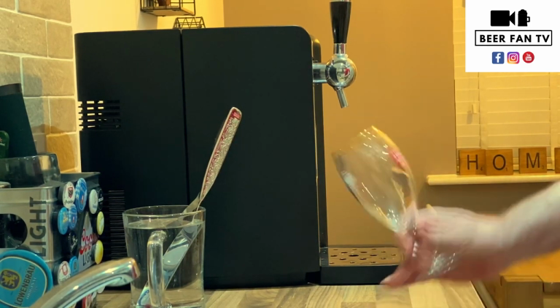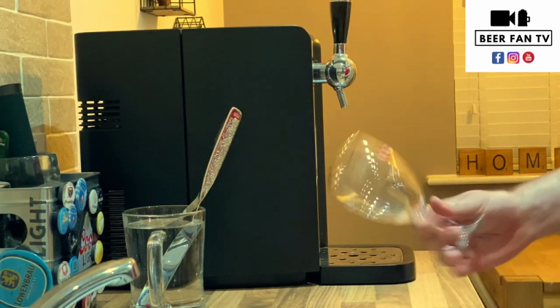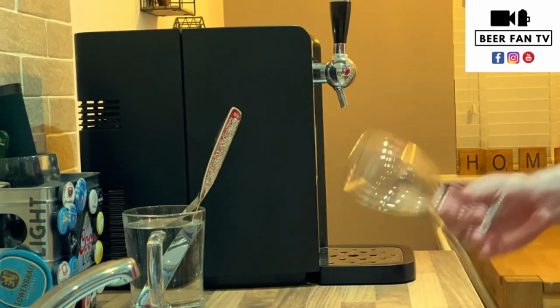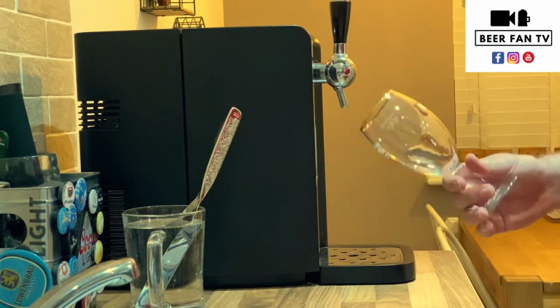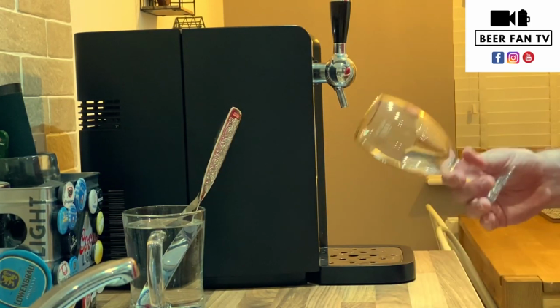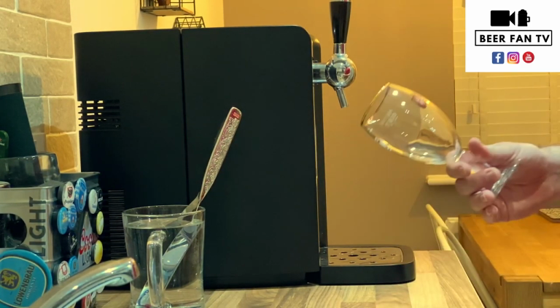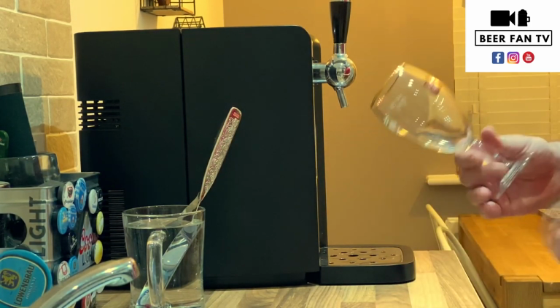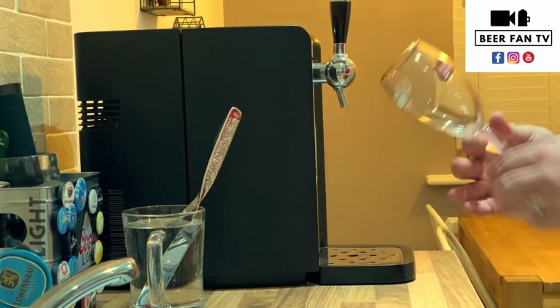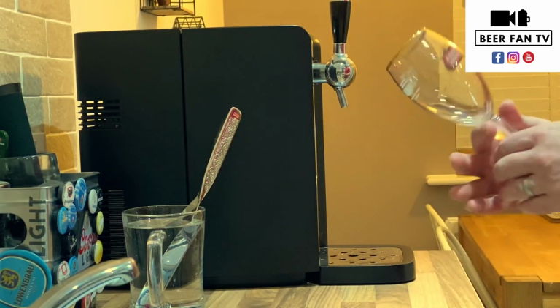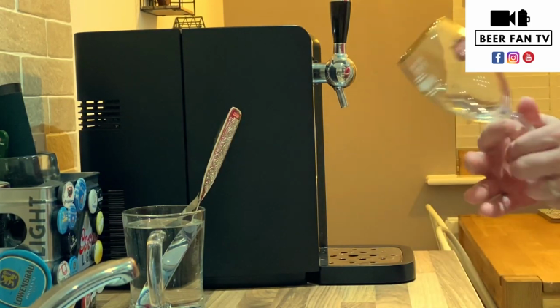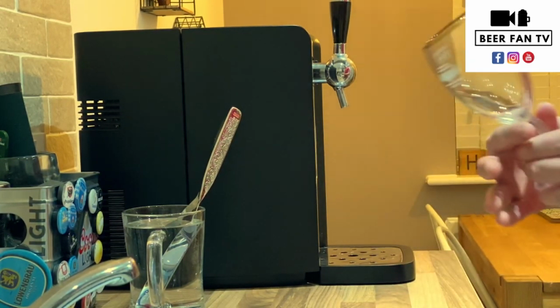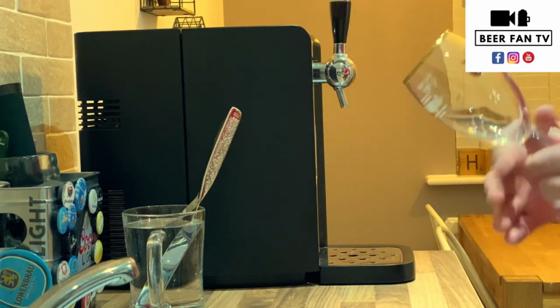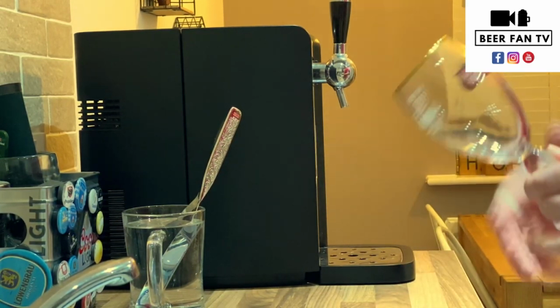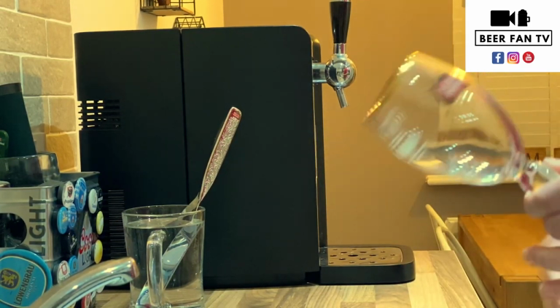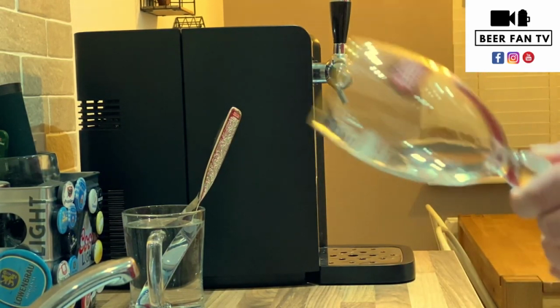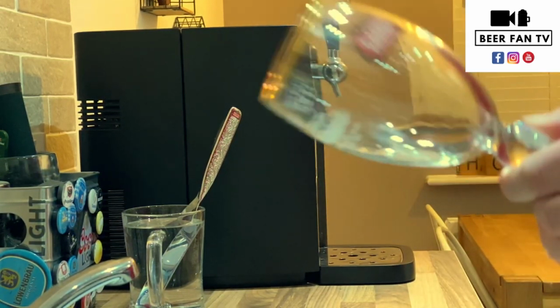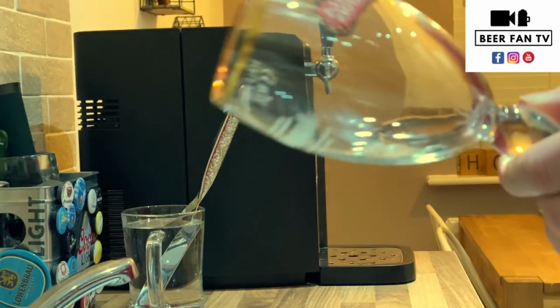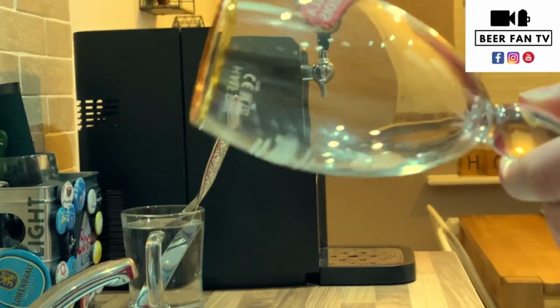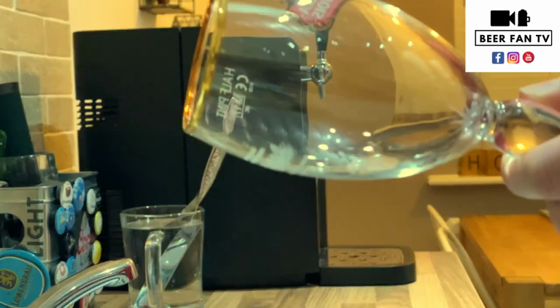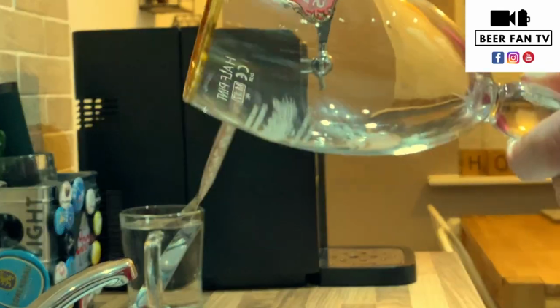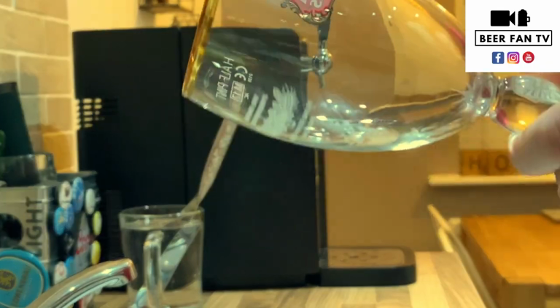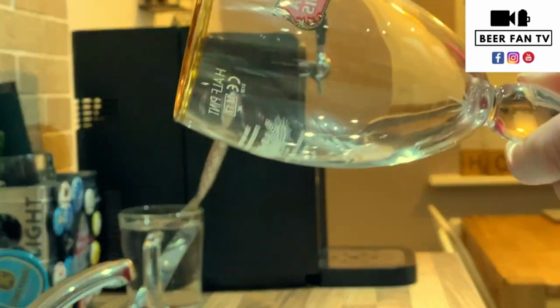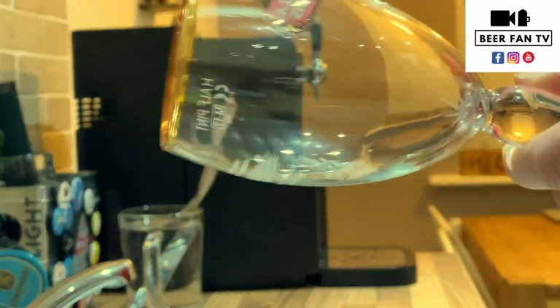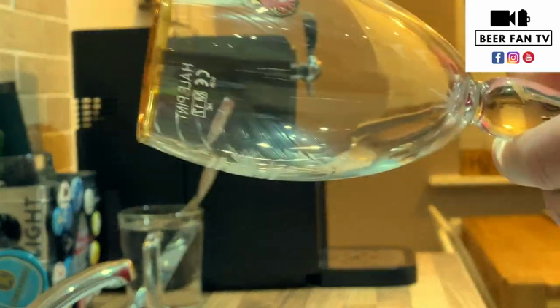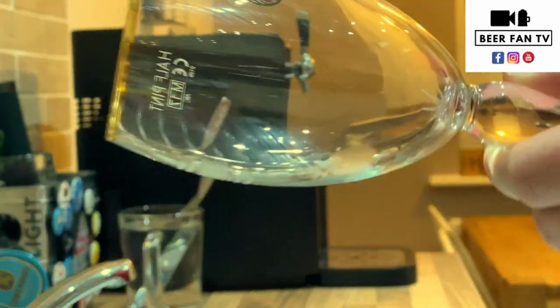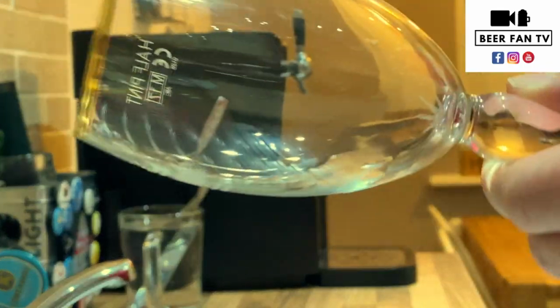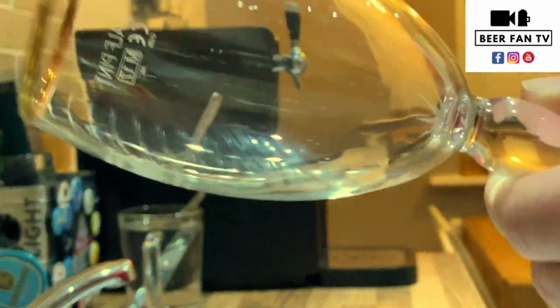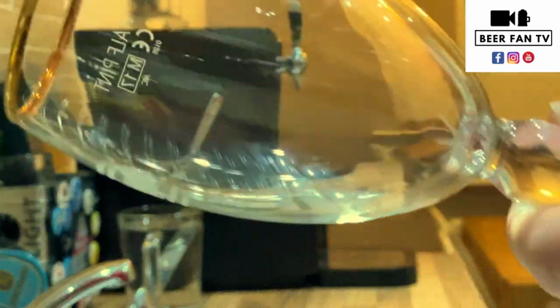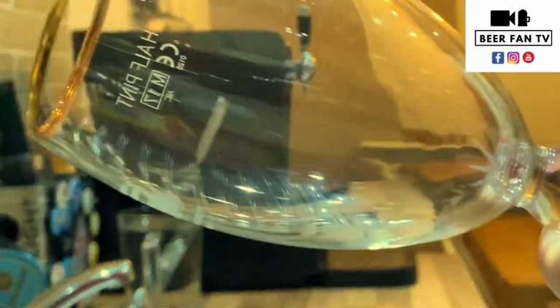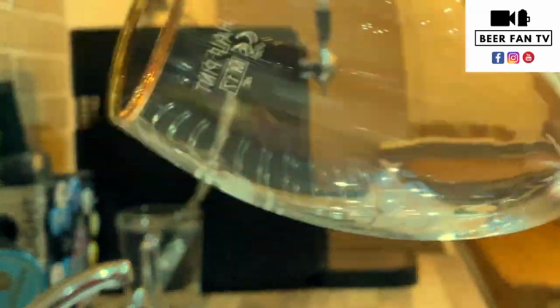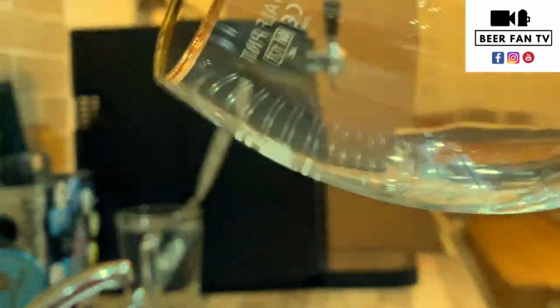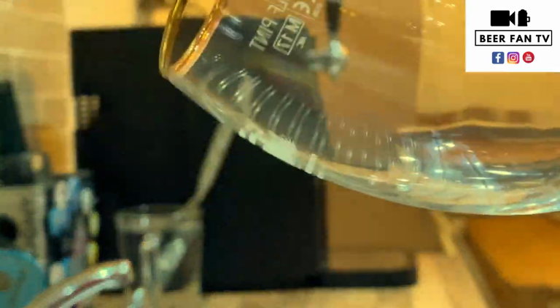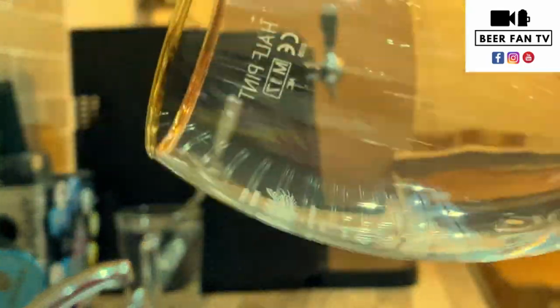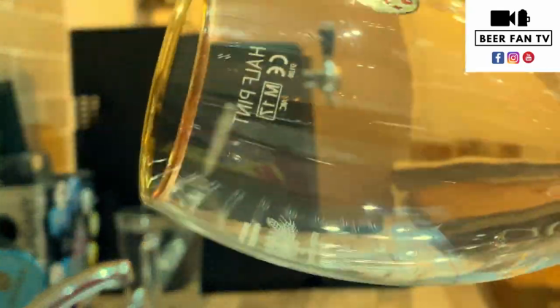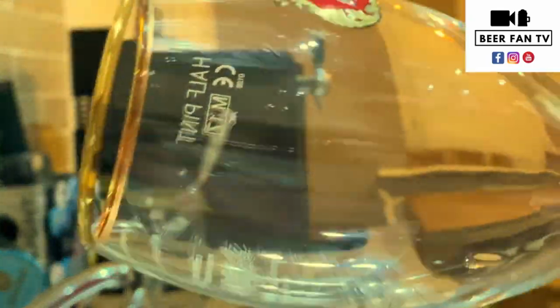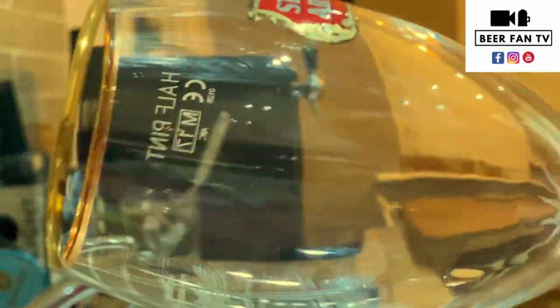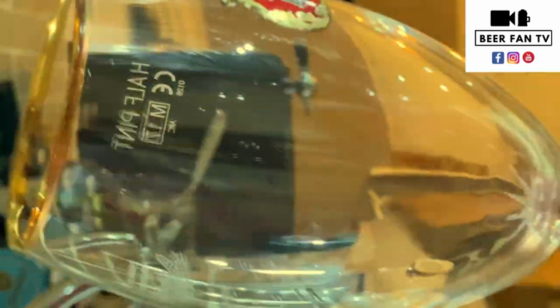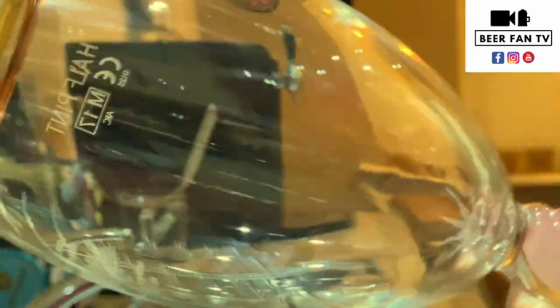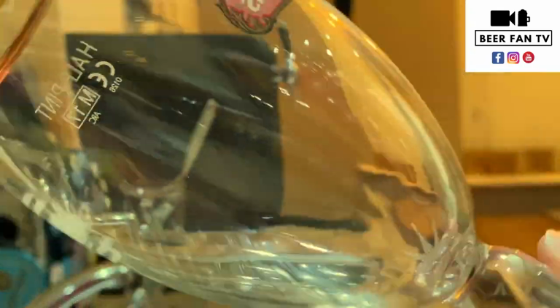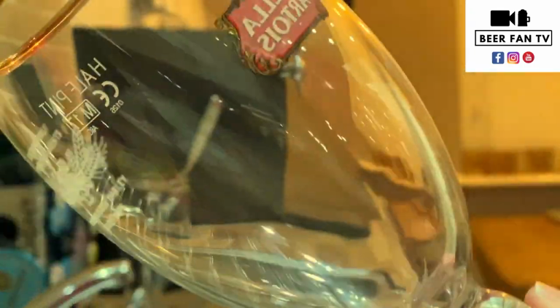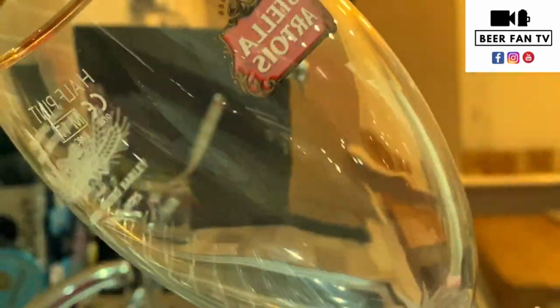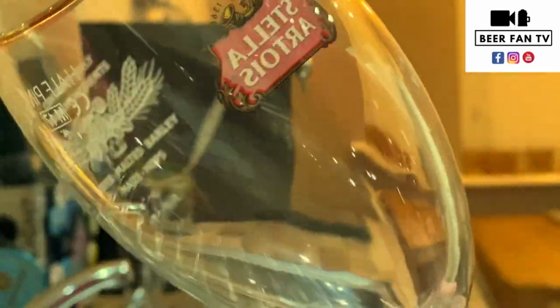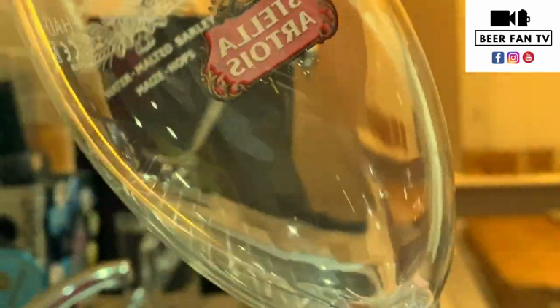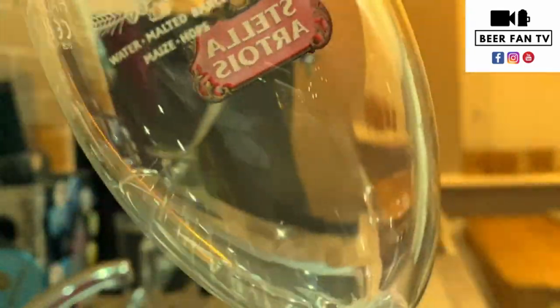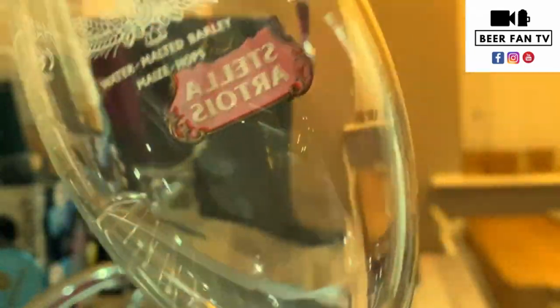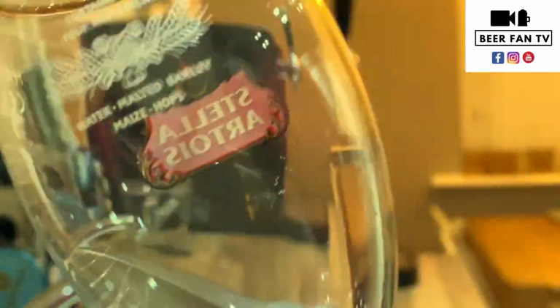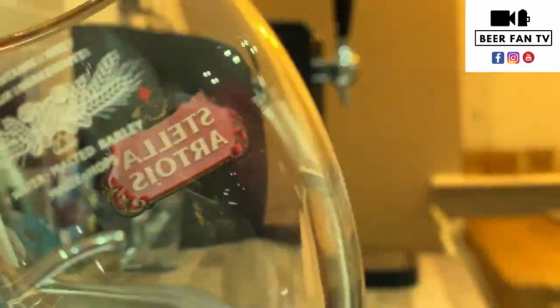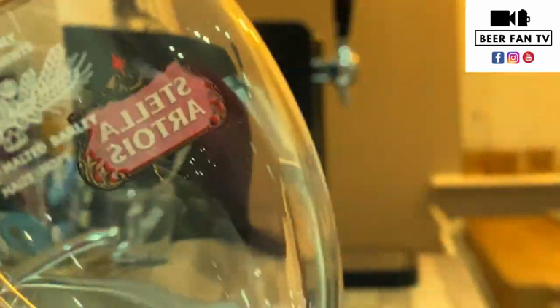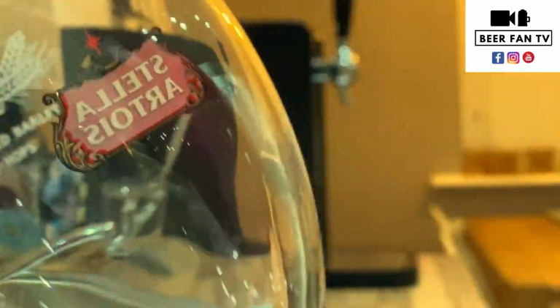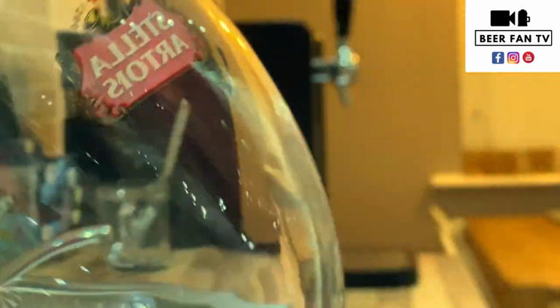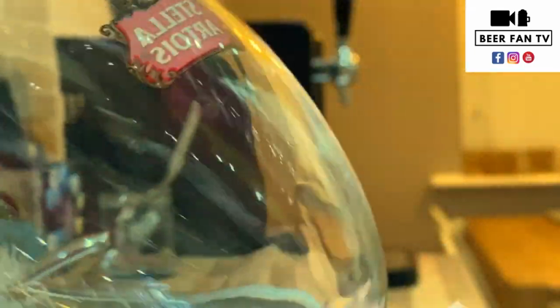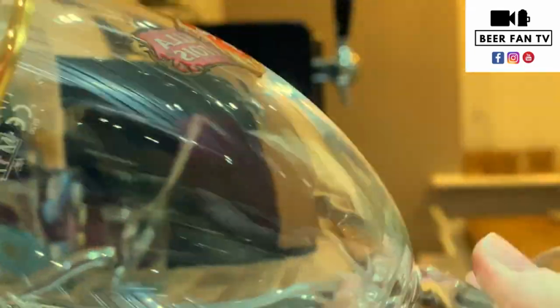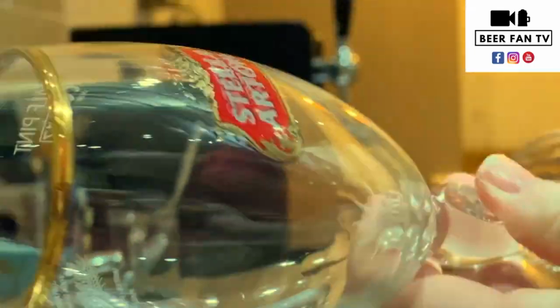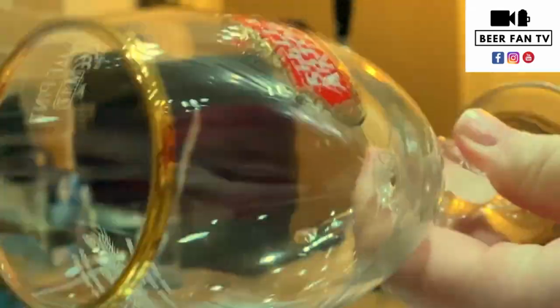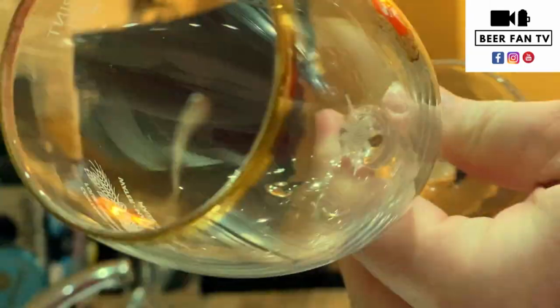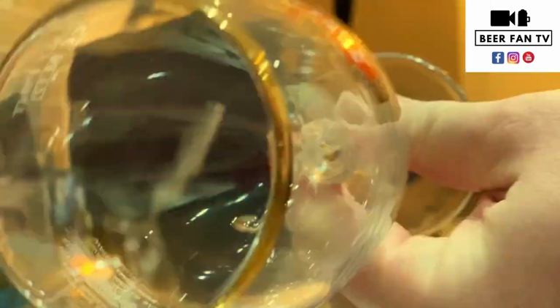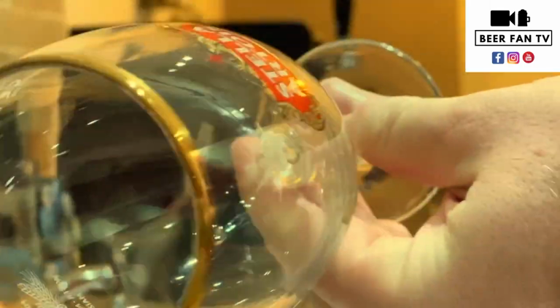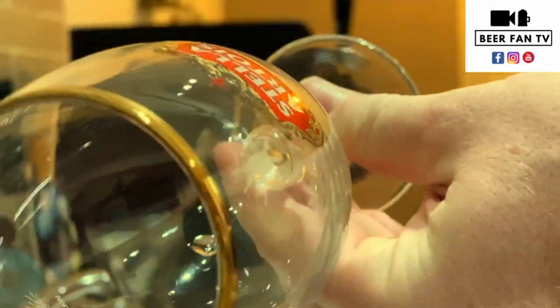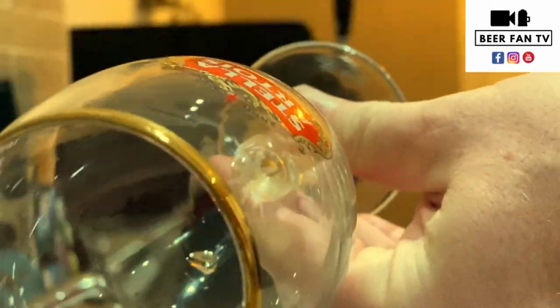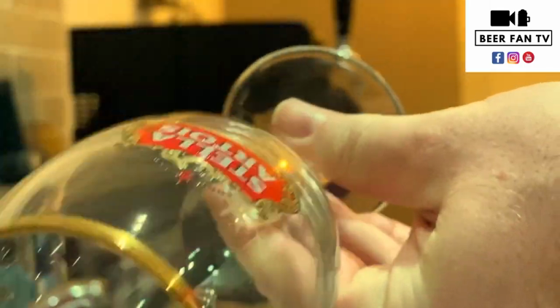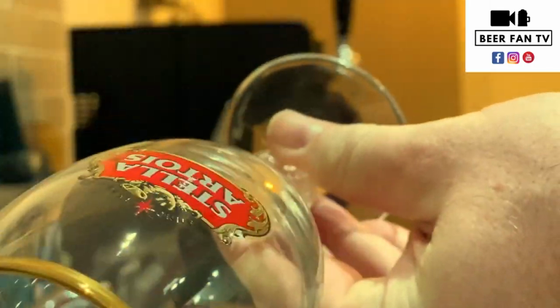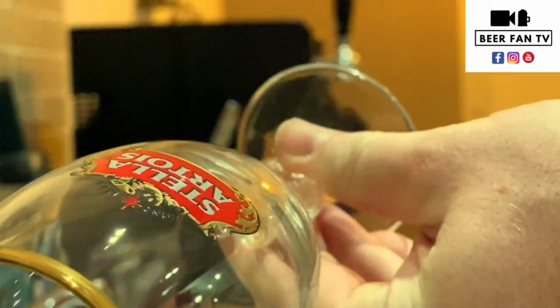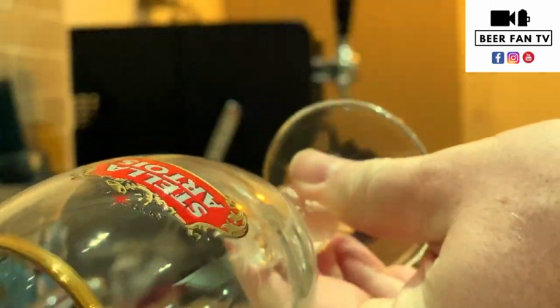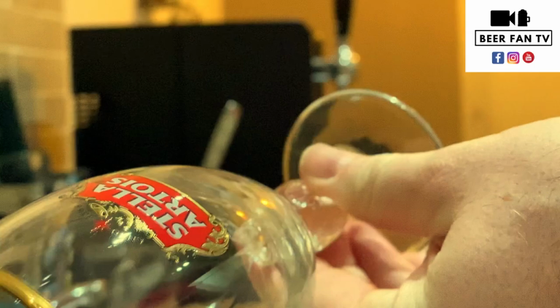We'll start off with a nice clean glass out of the dishwasher — nice and clean, no dirt or grease on that.